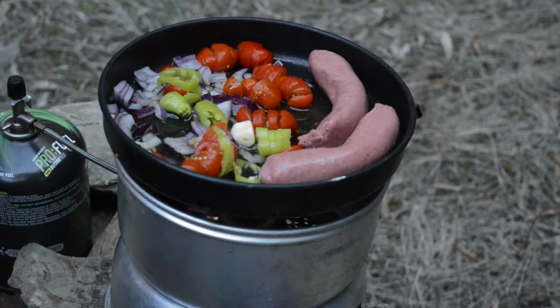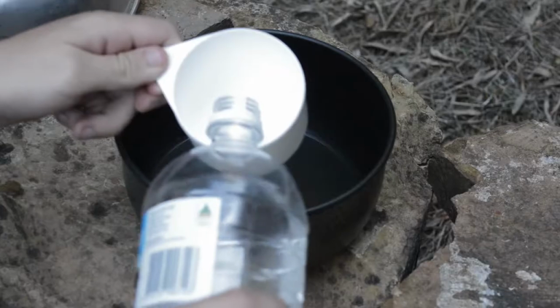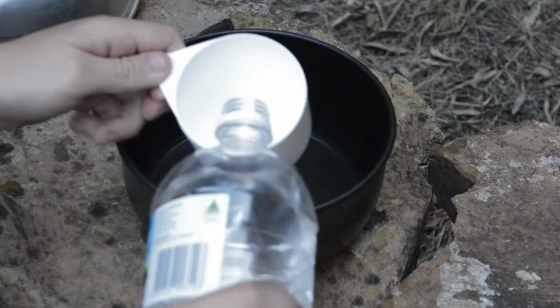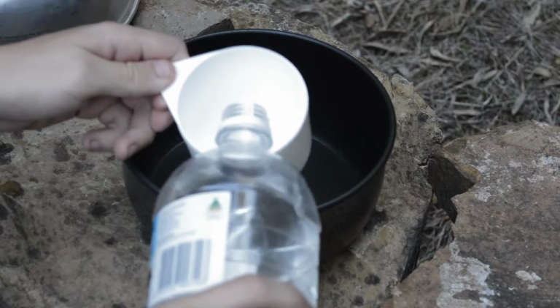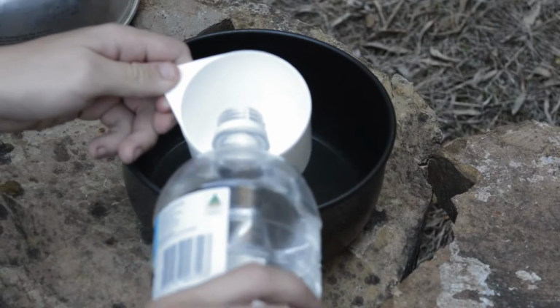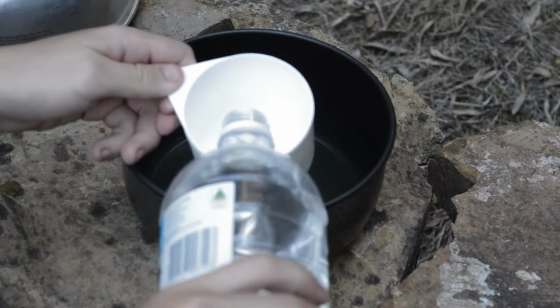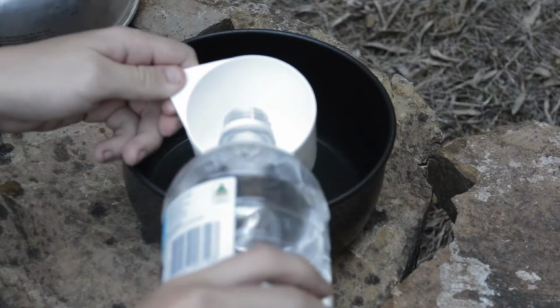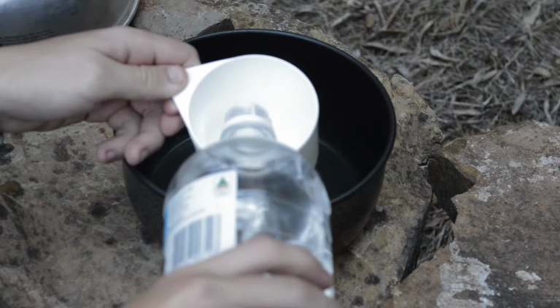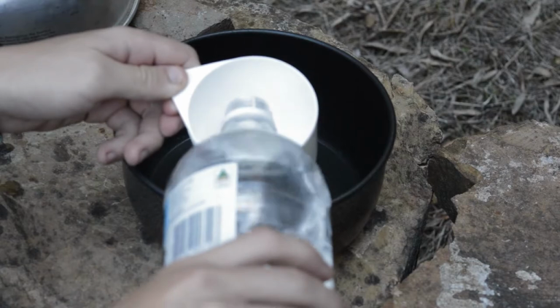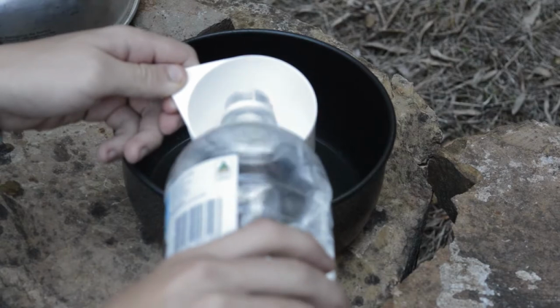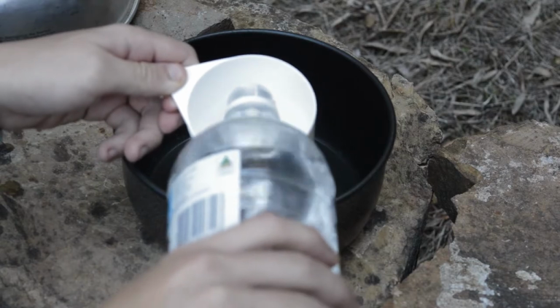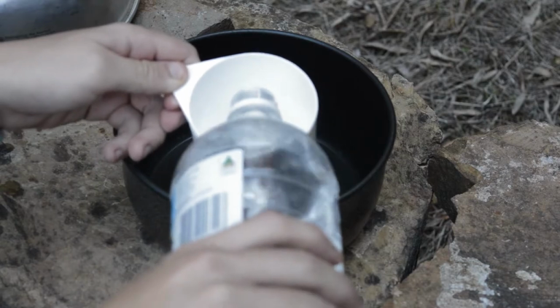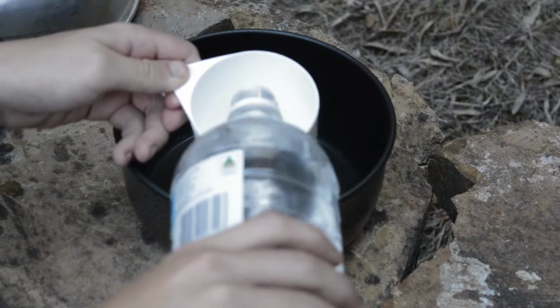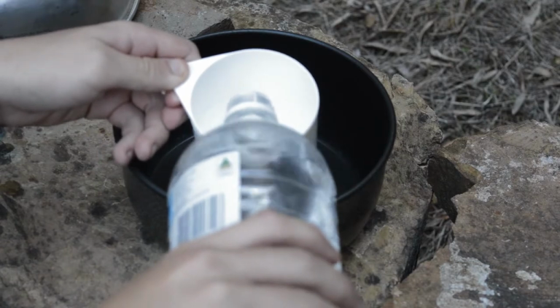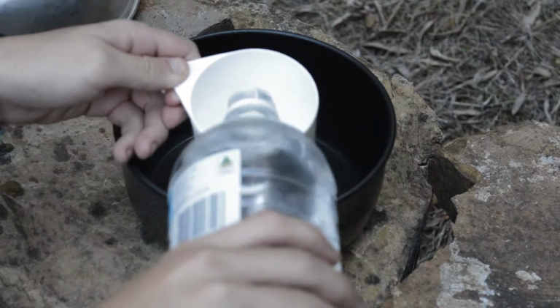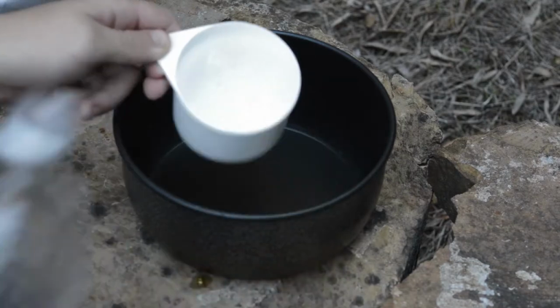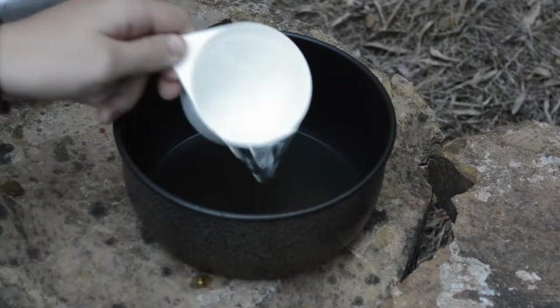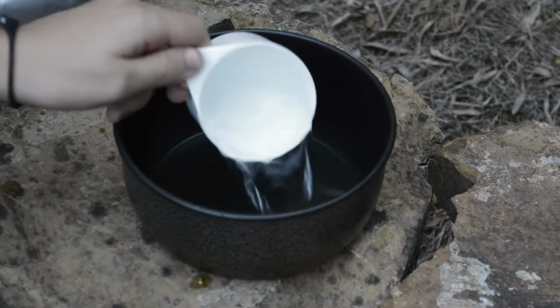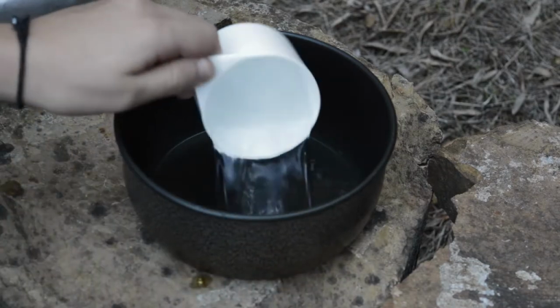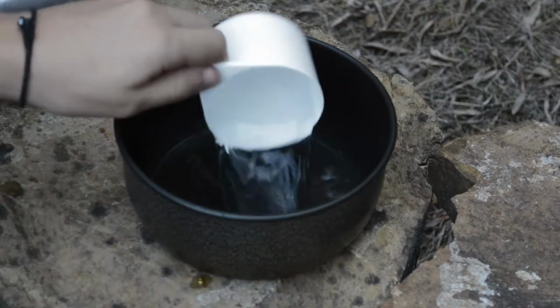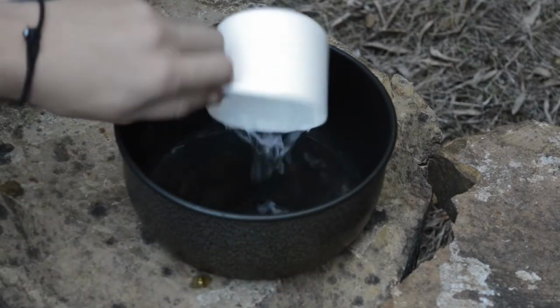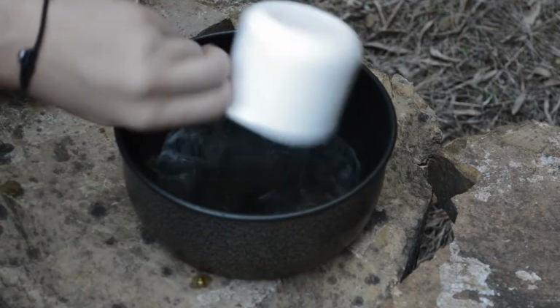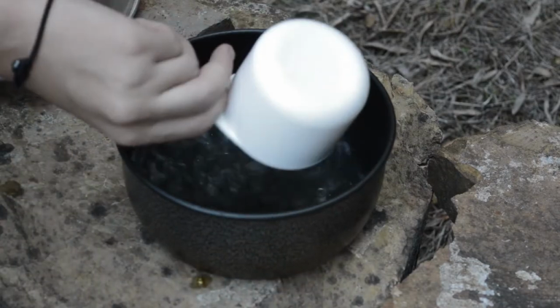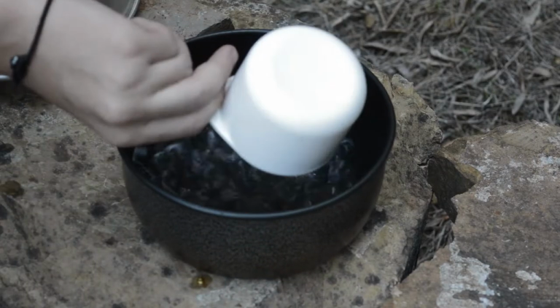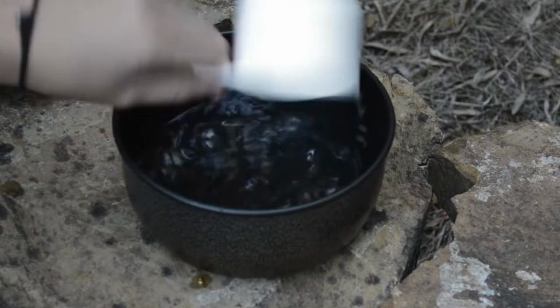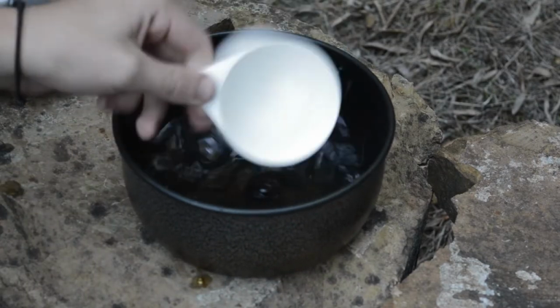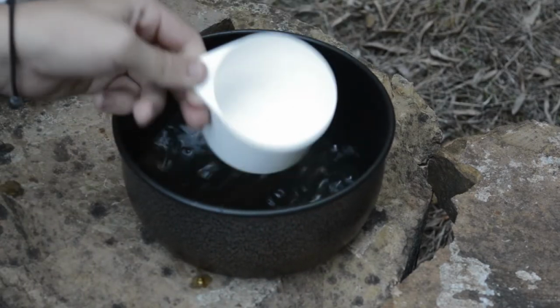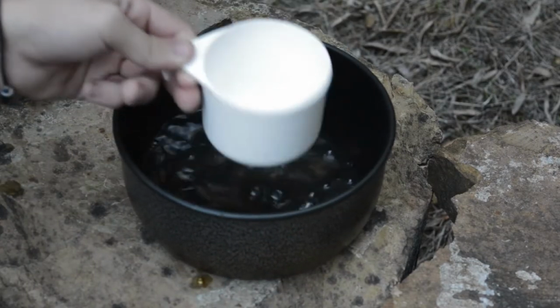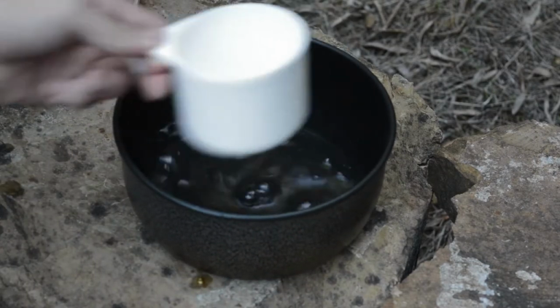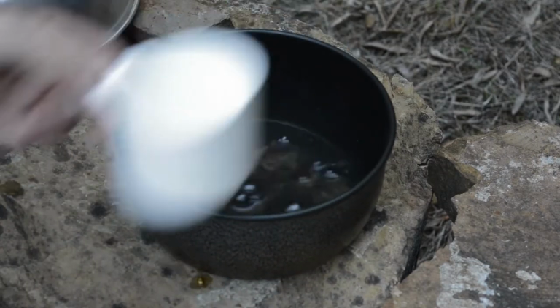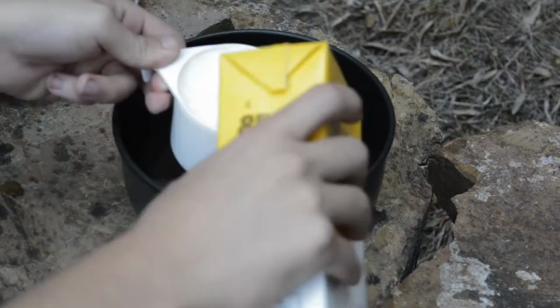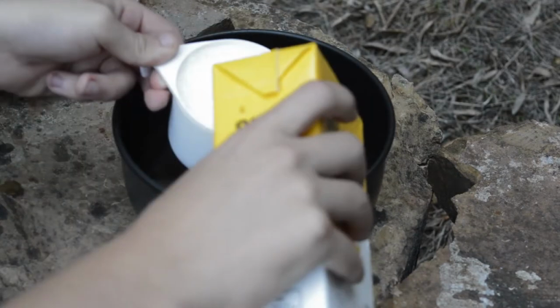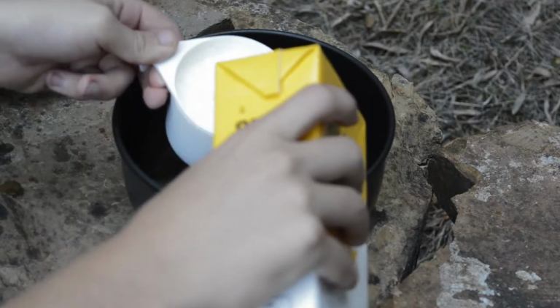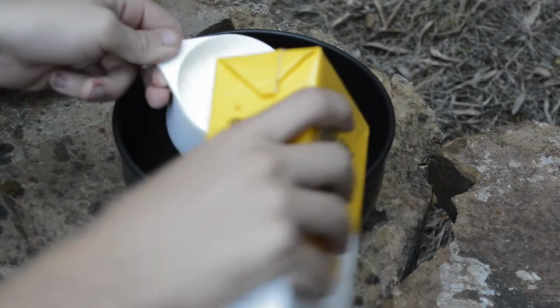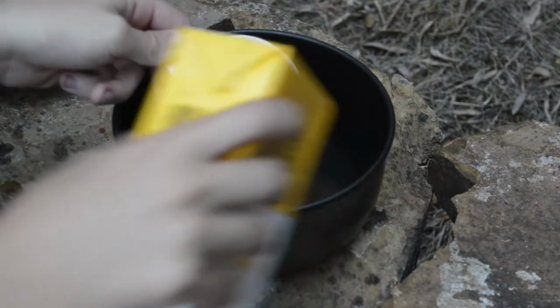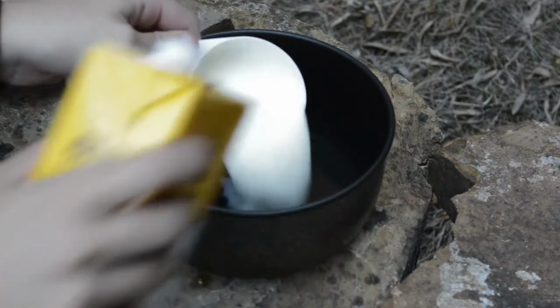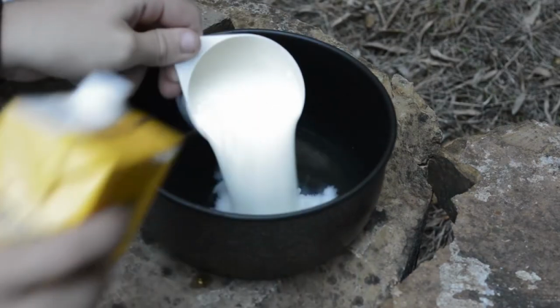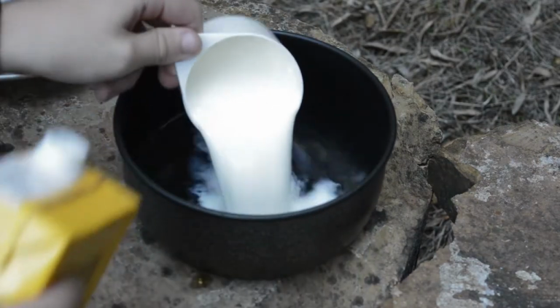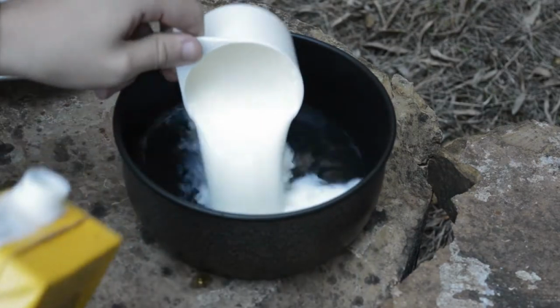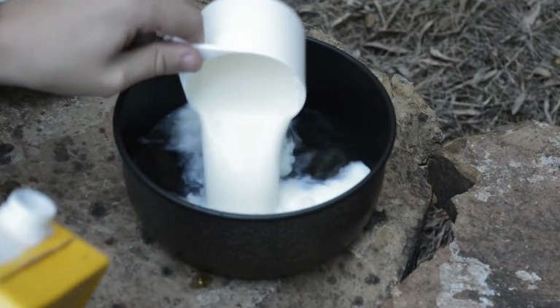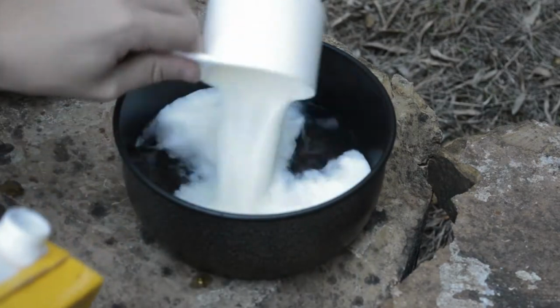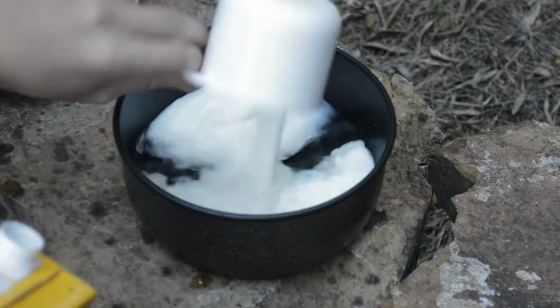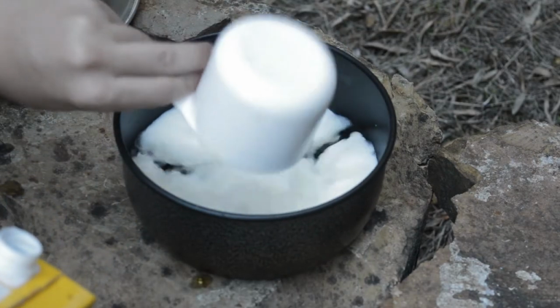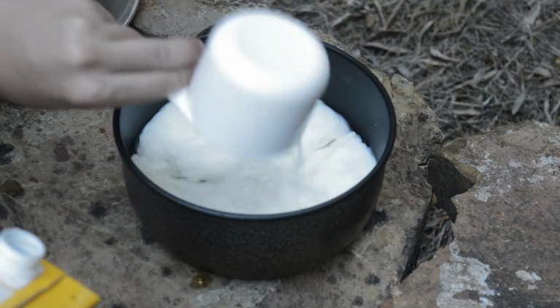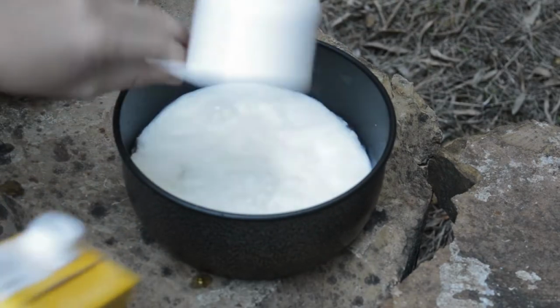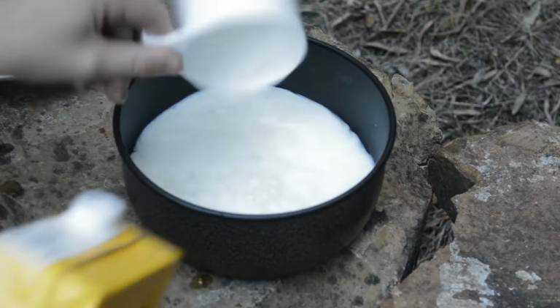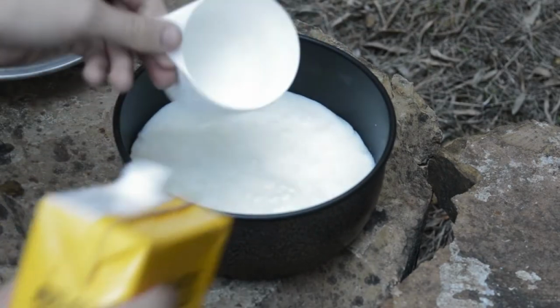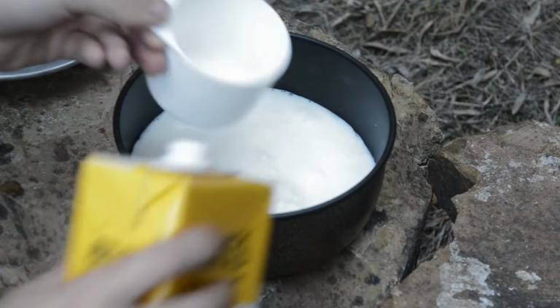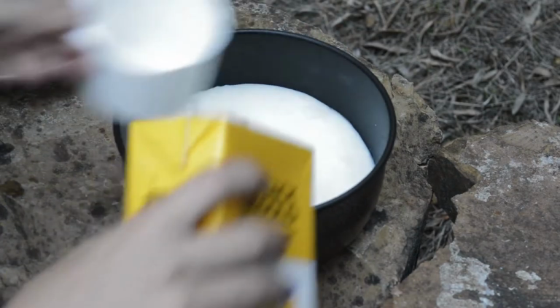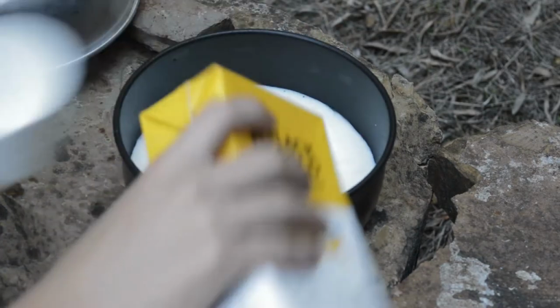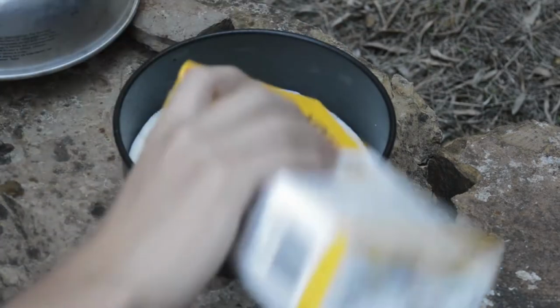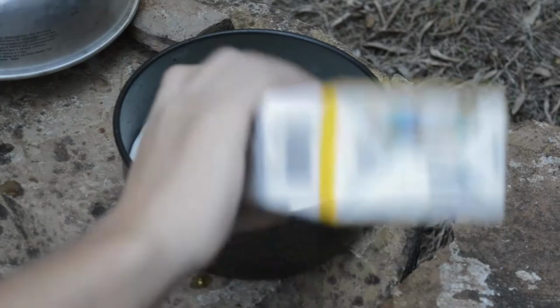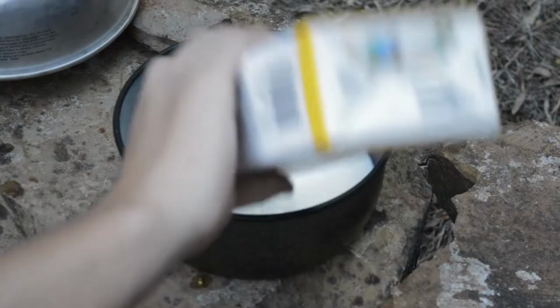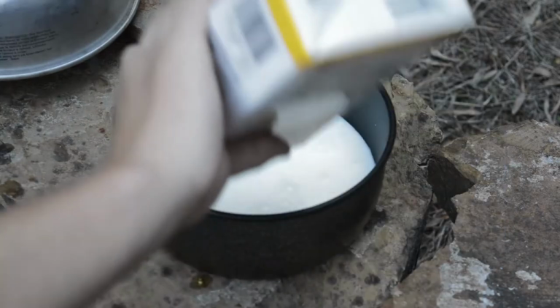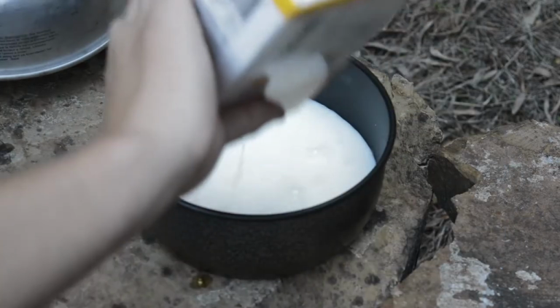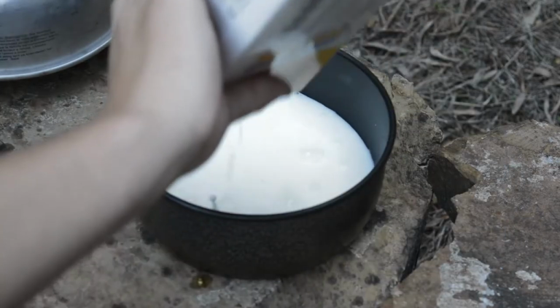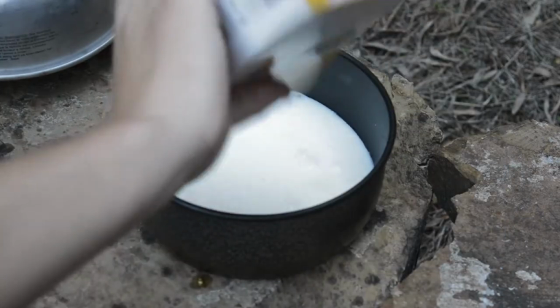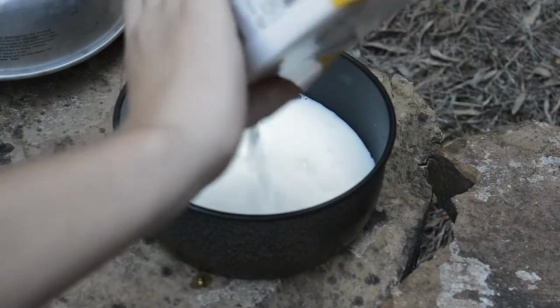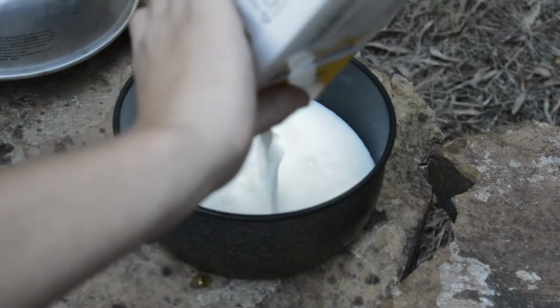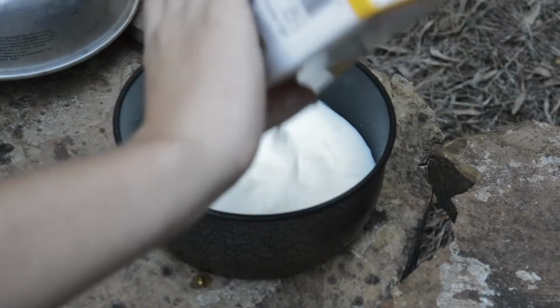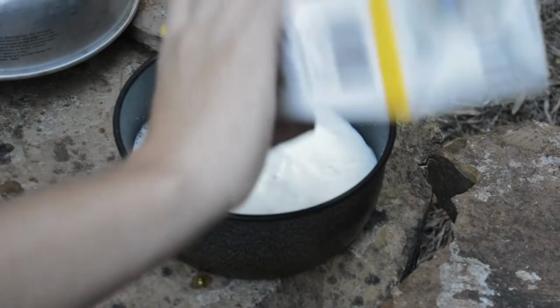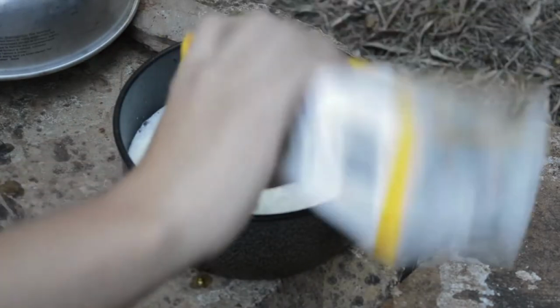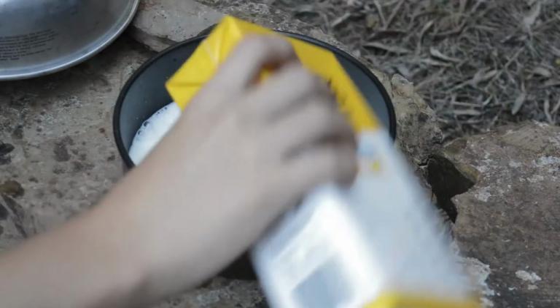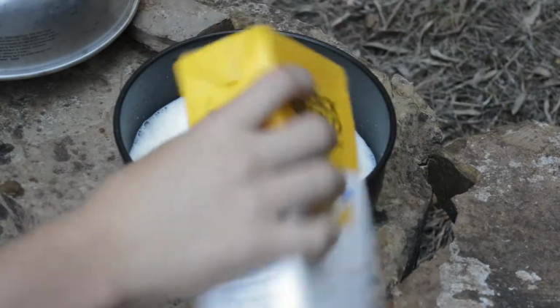Meanwhile, add a cup of water and a cup of milk — a bit more milk, why not — to a small pot.